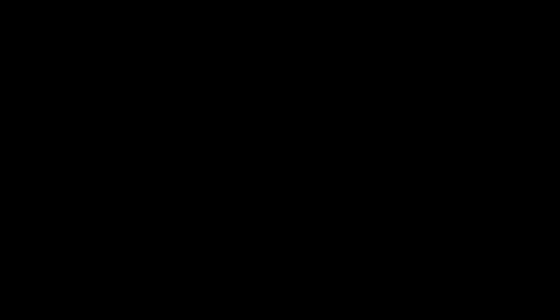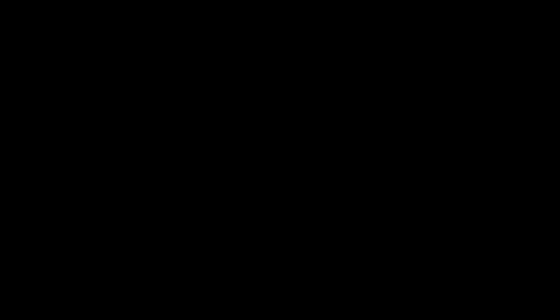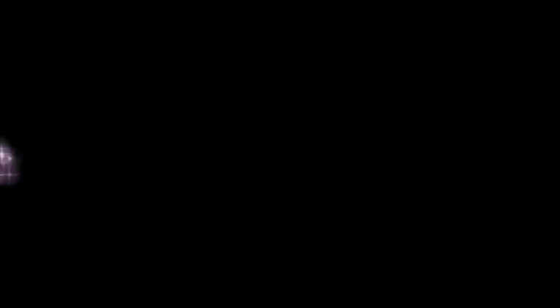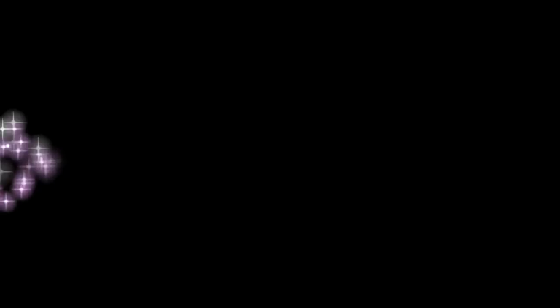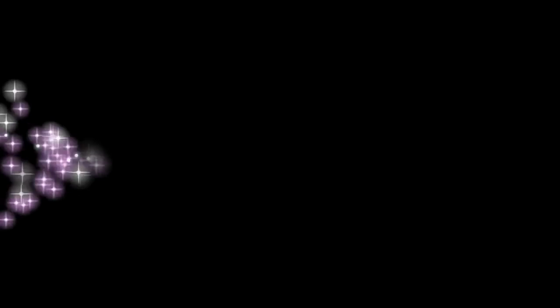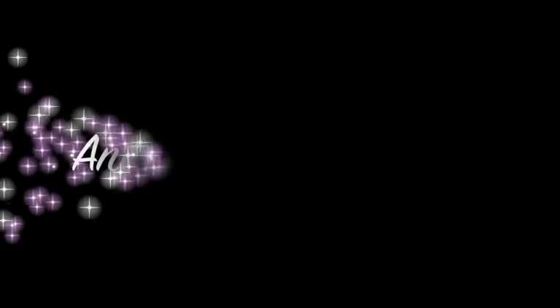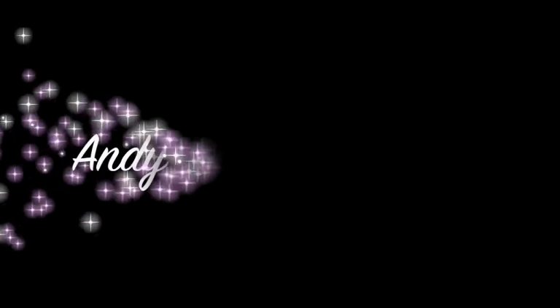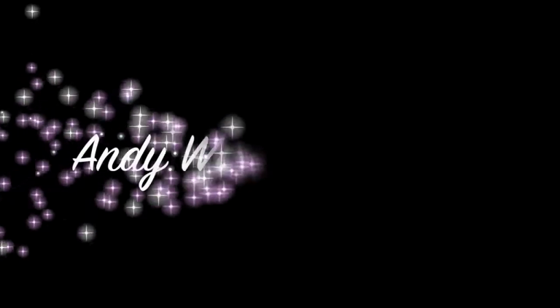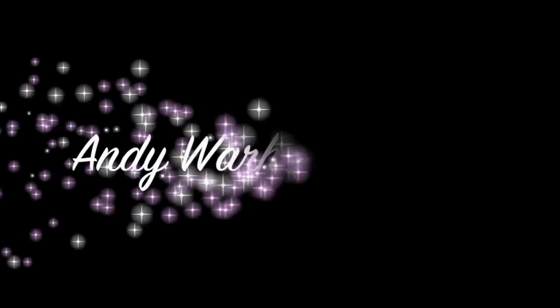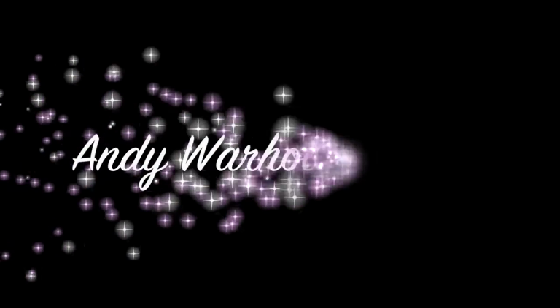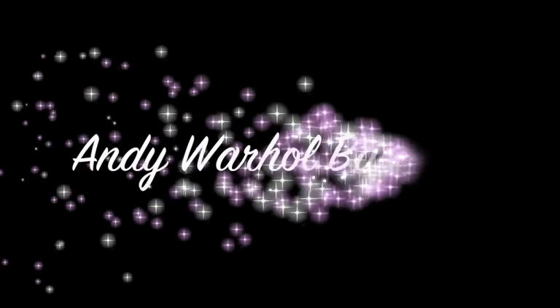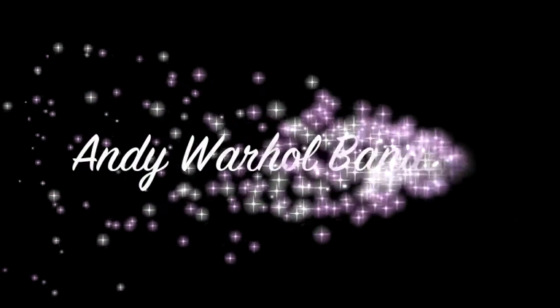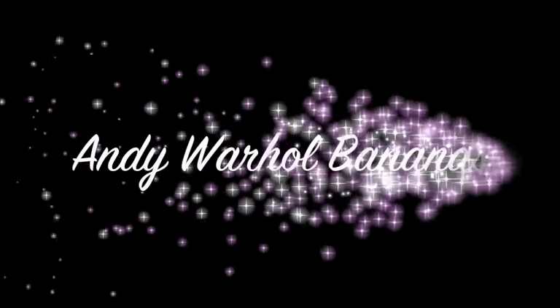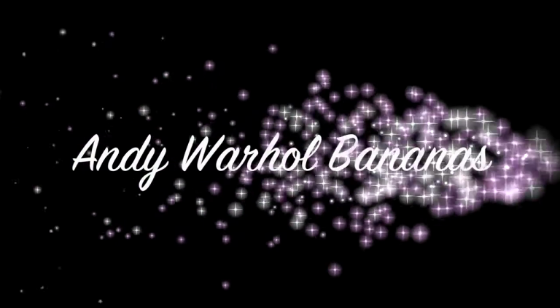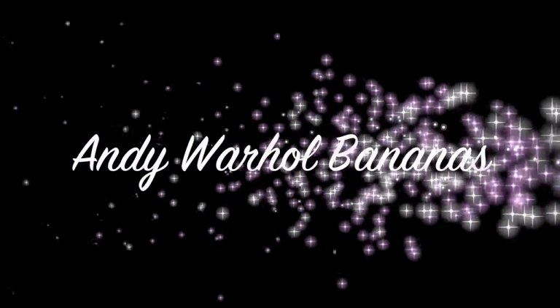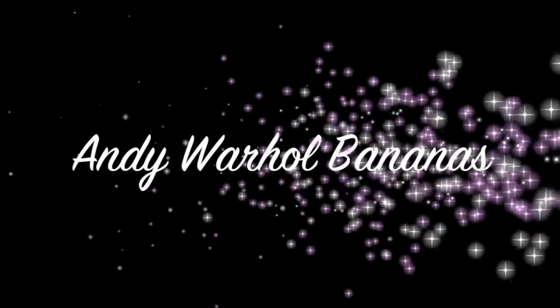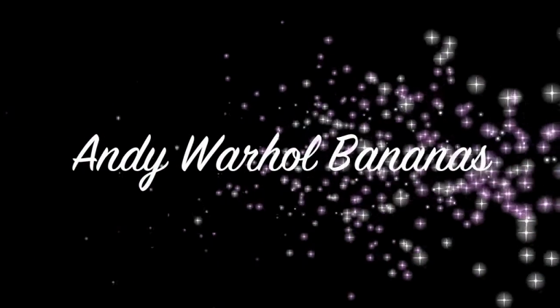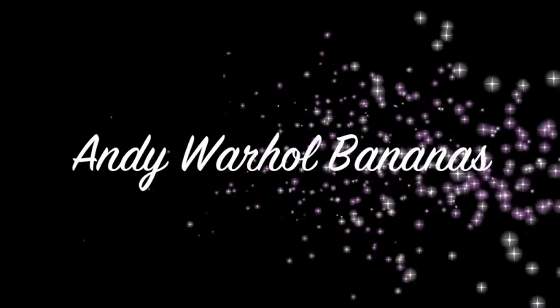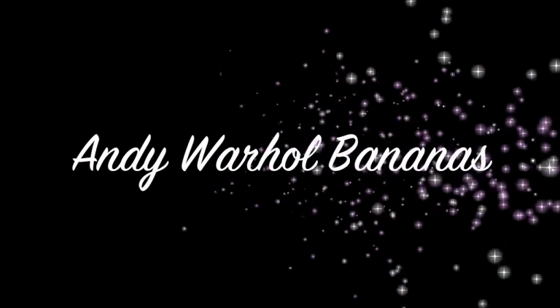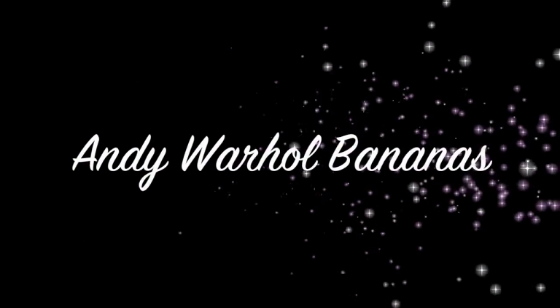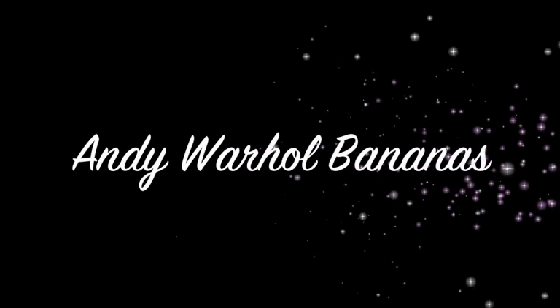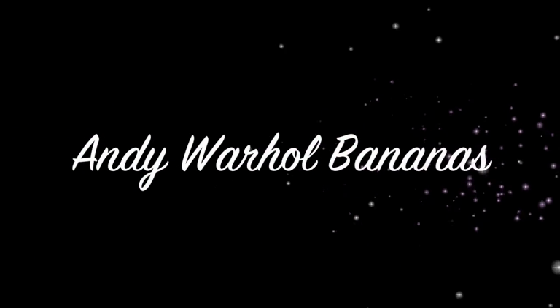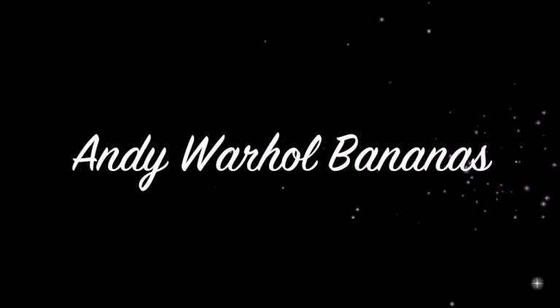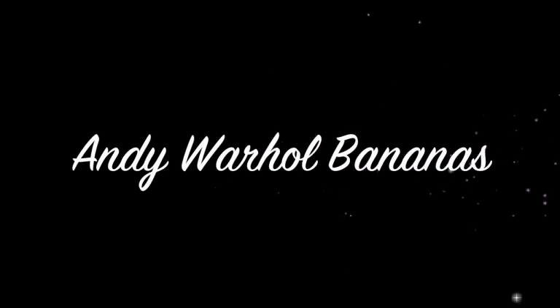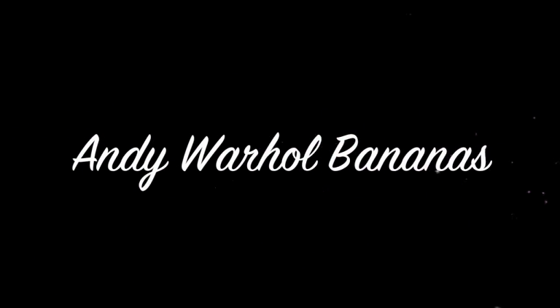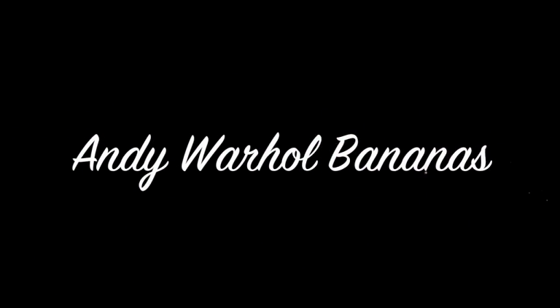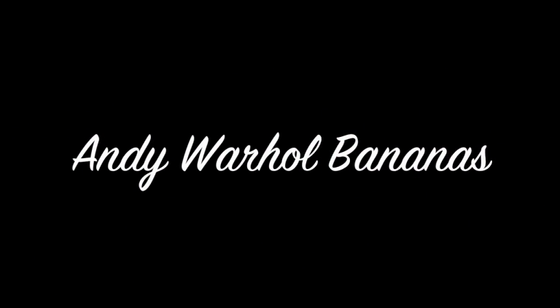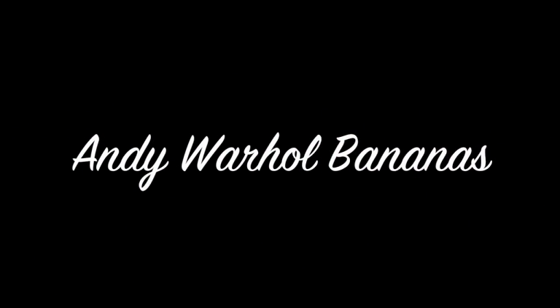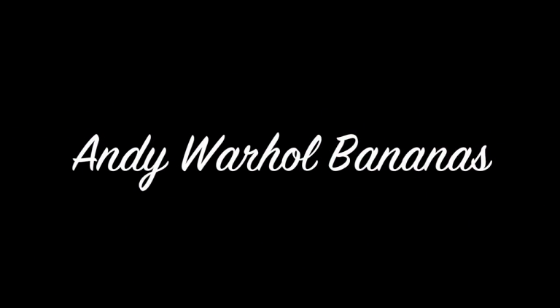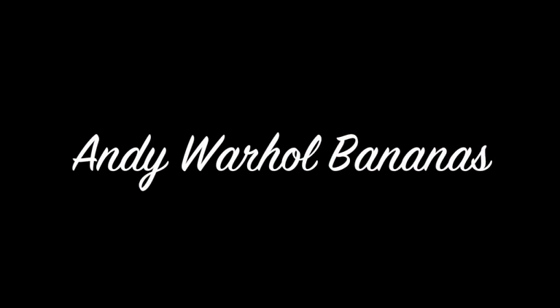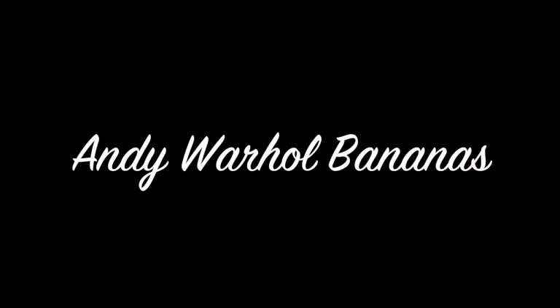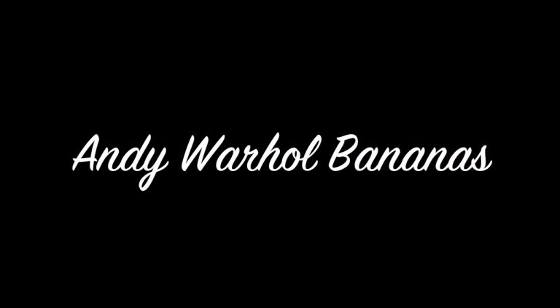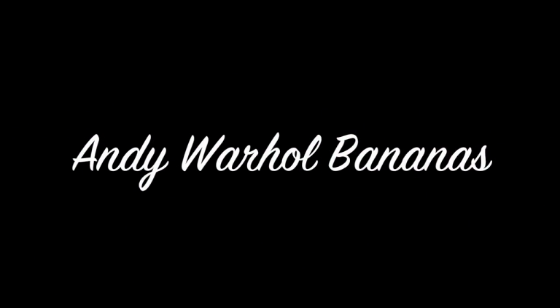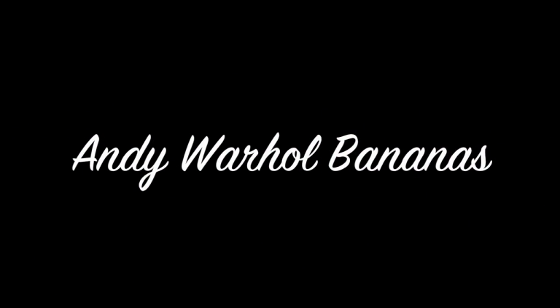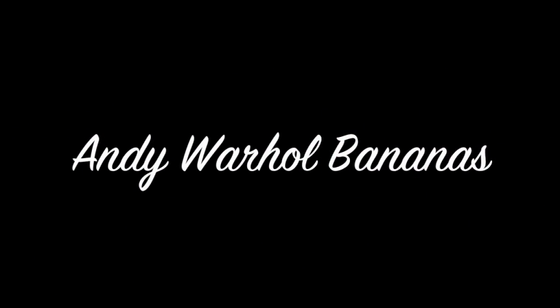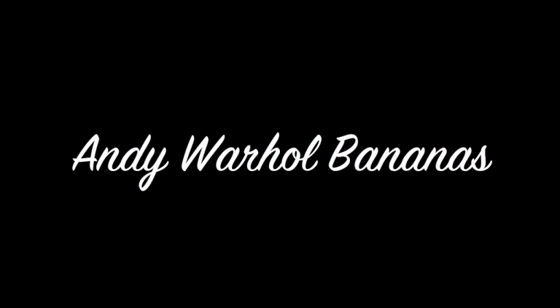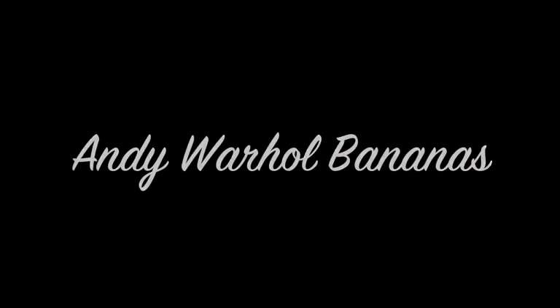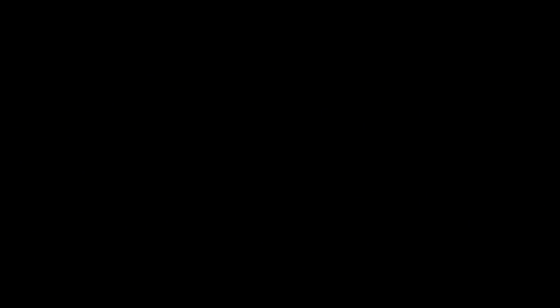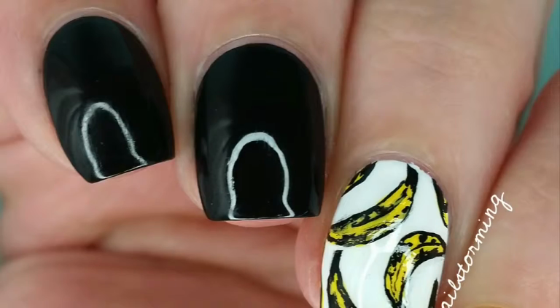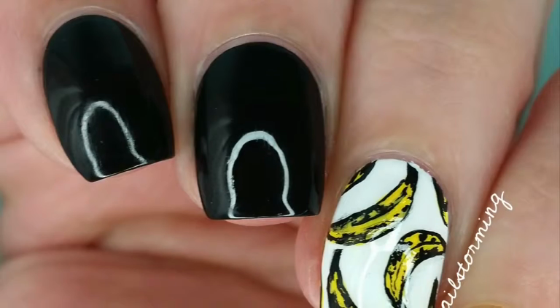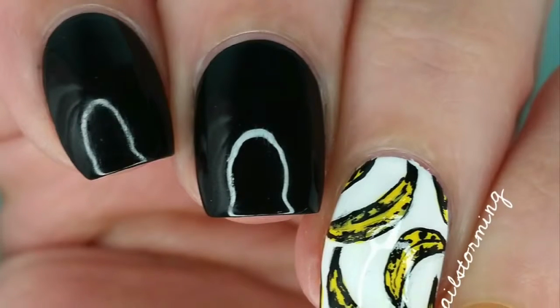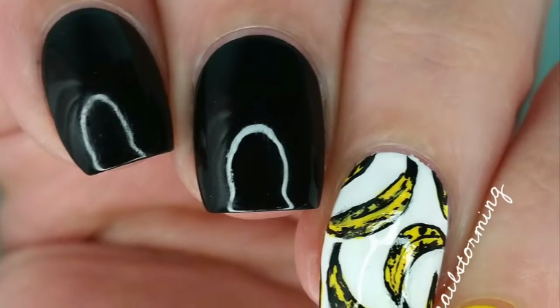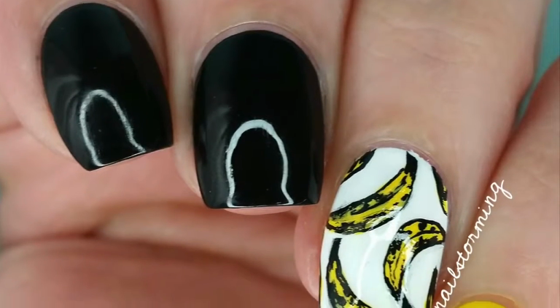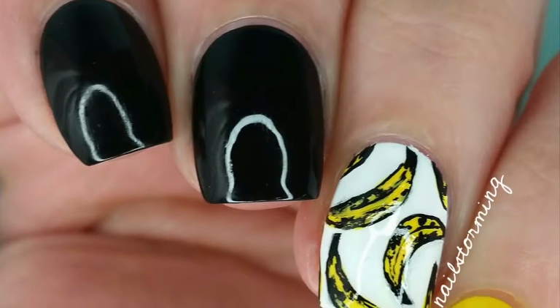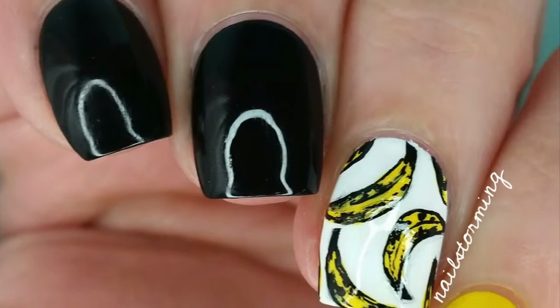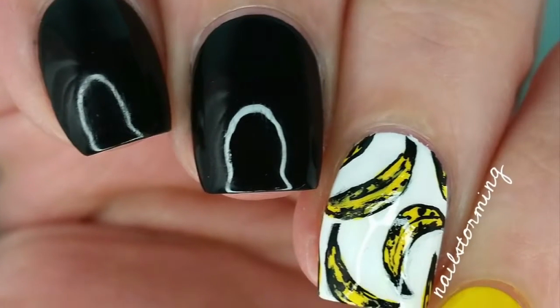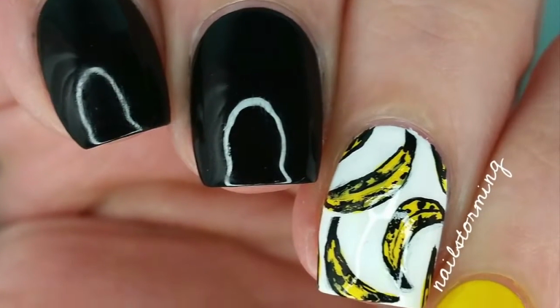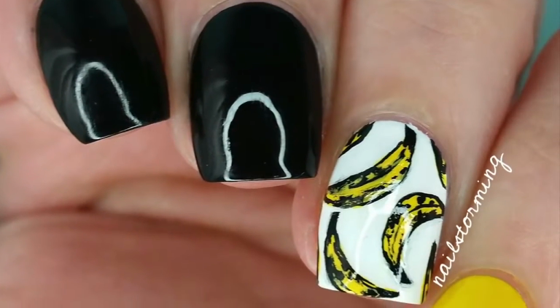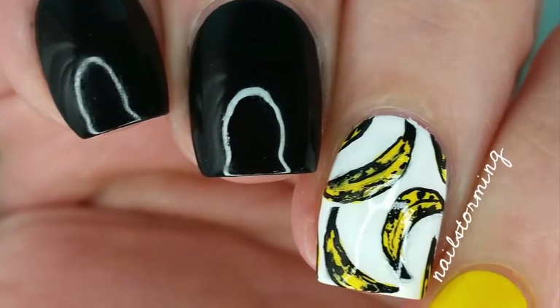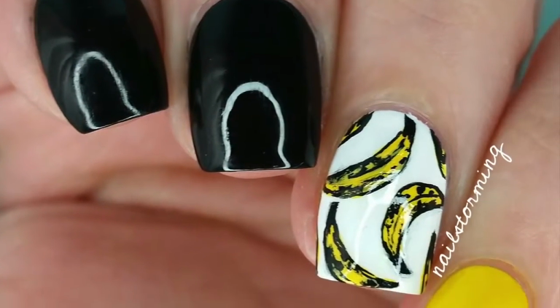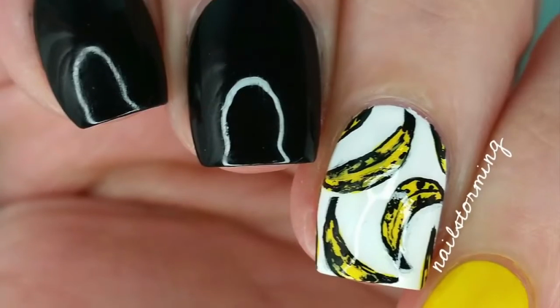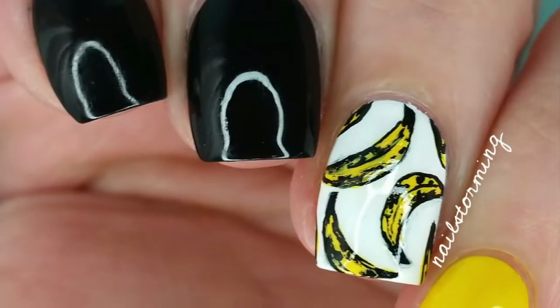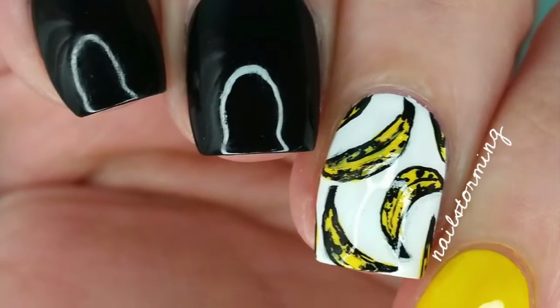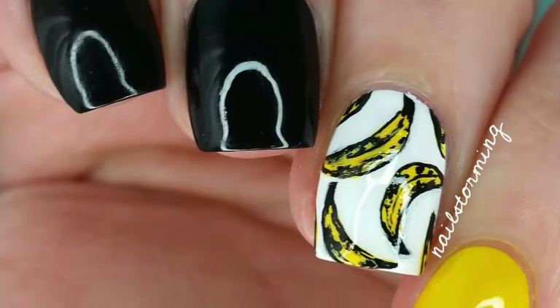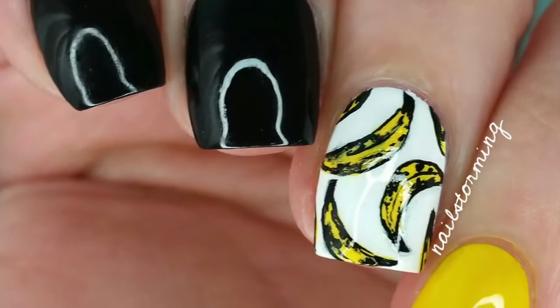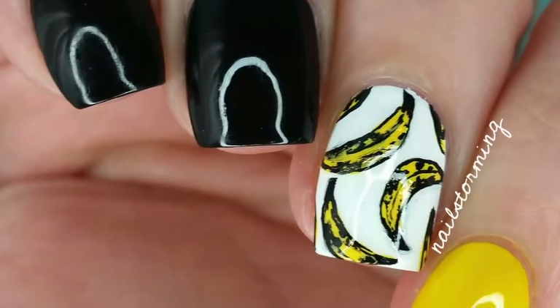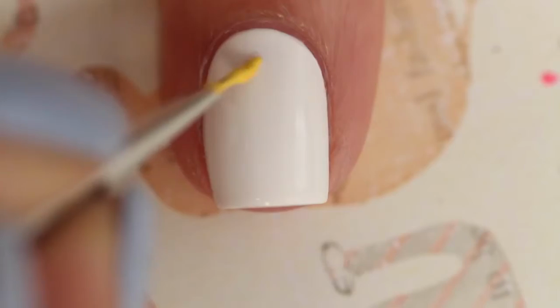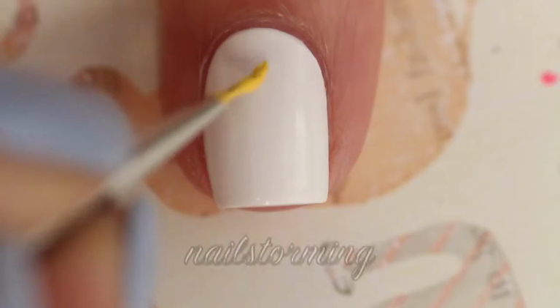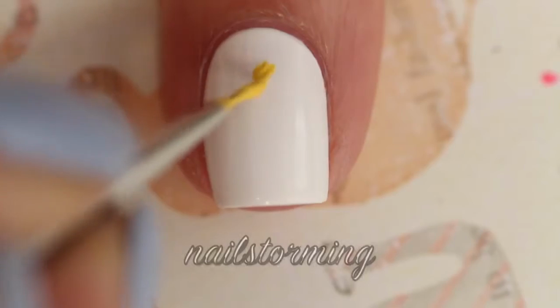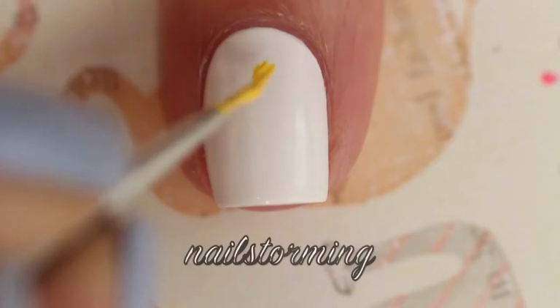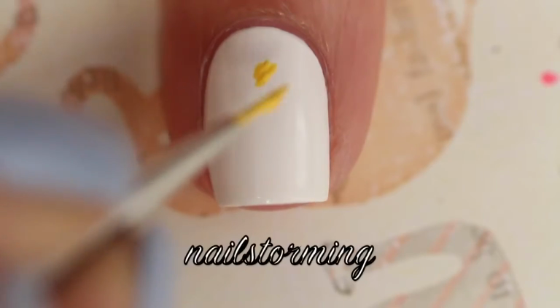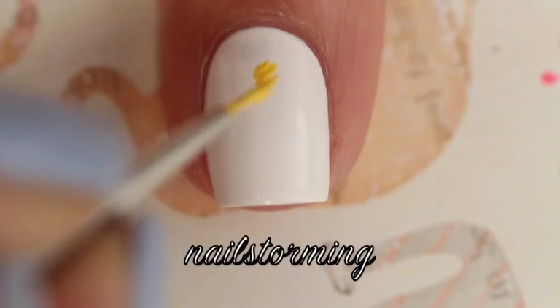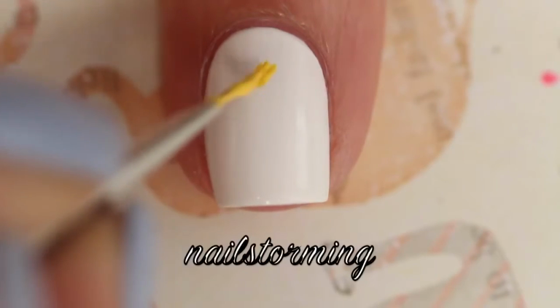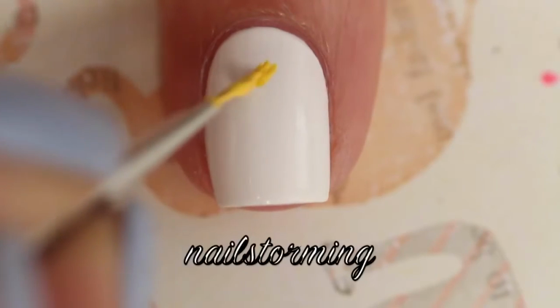Hey guys! Today we're going to do Andy Warhol style bananas. The base color that I'm using is Alpine Snow by OPI.